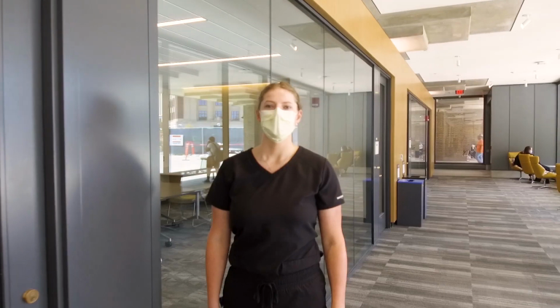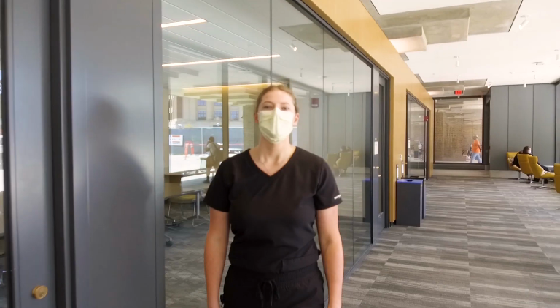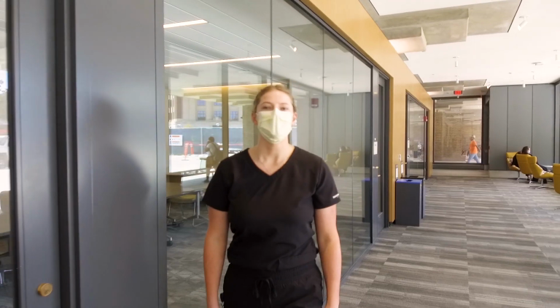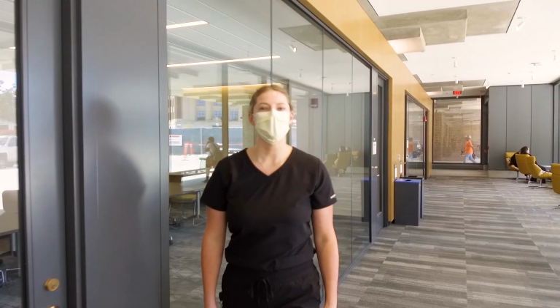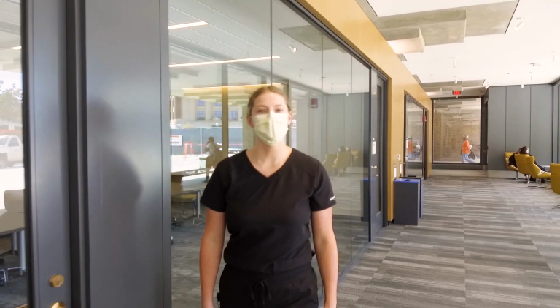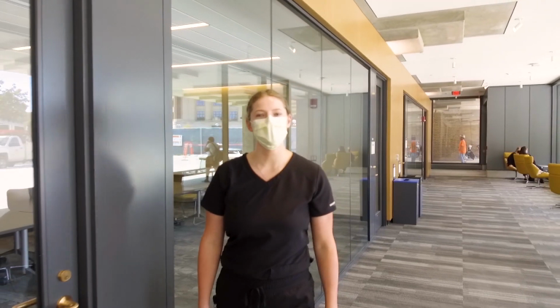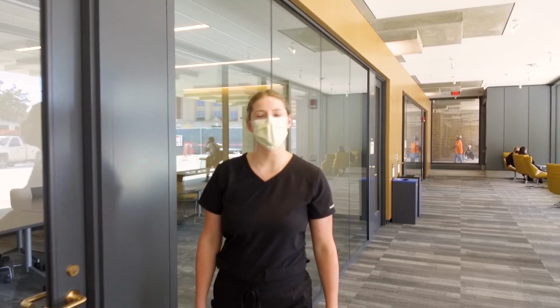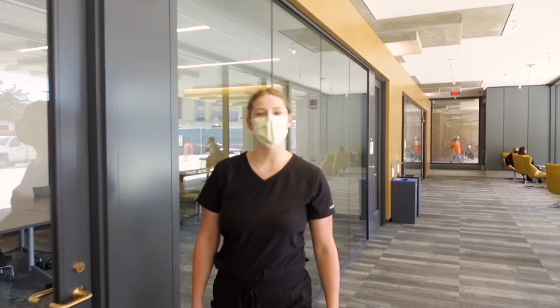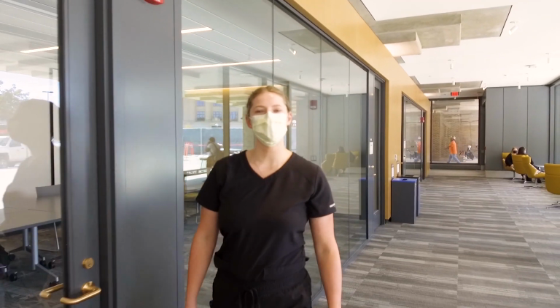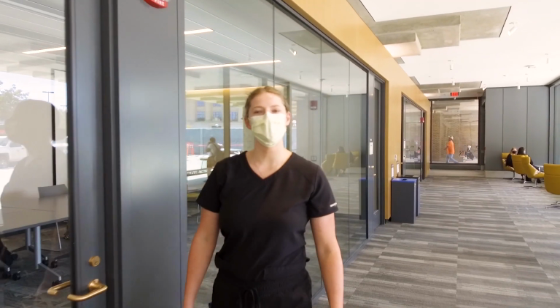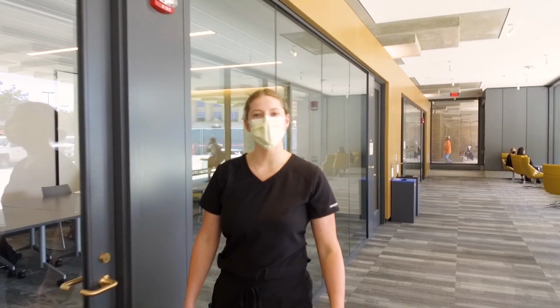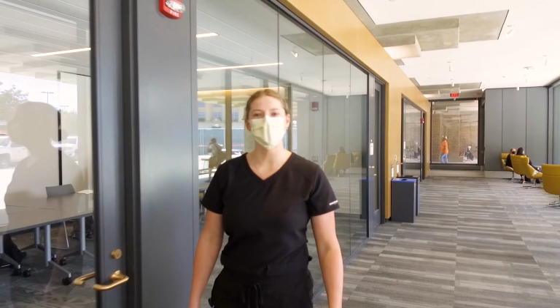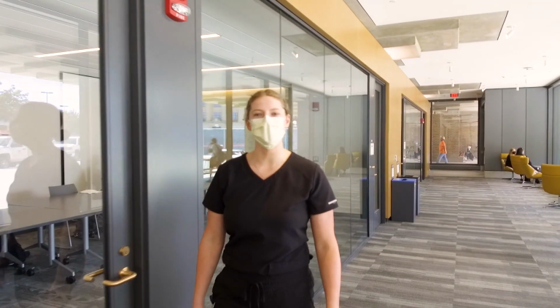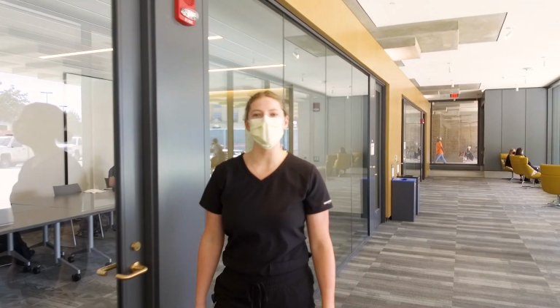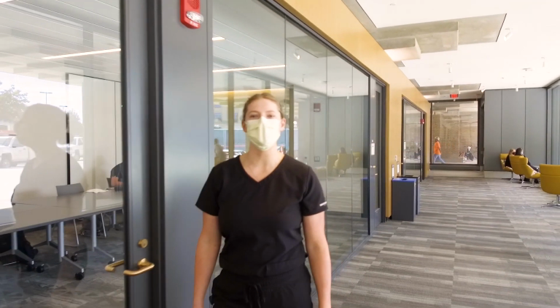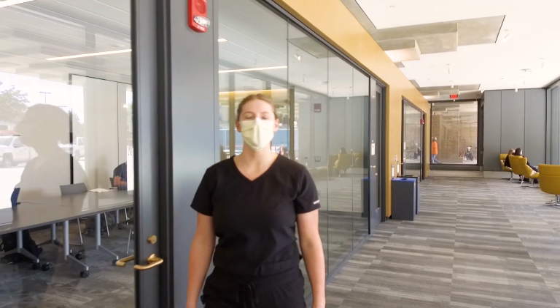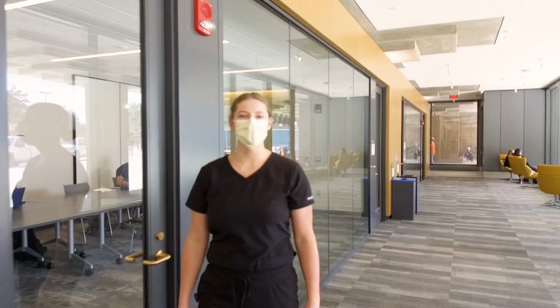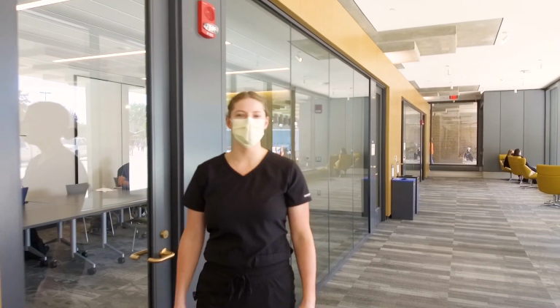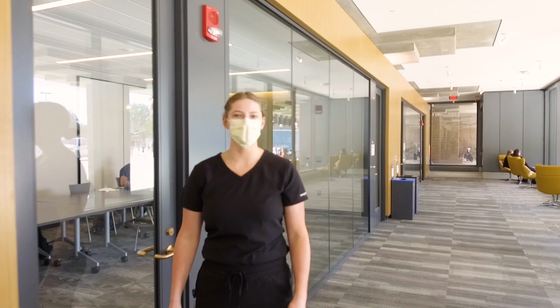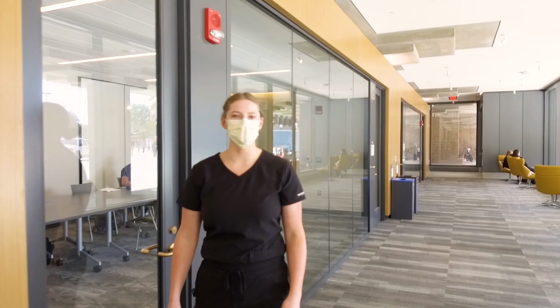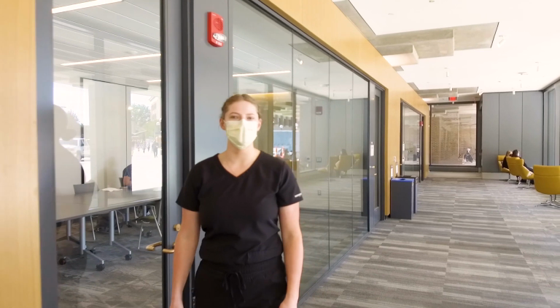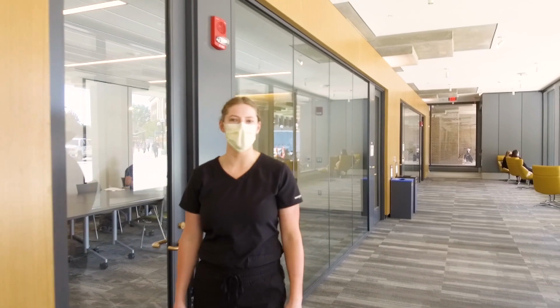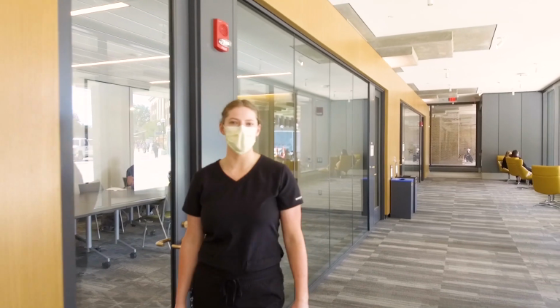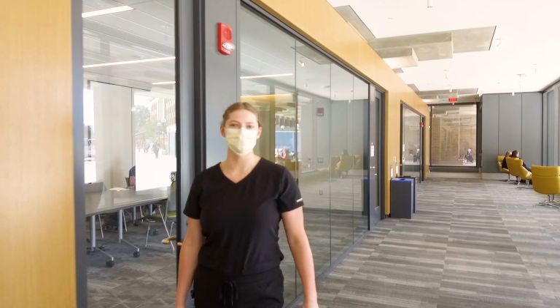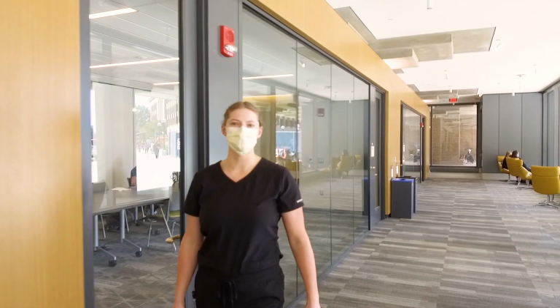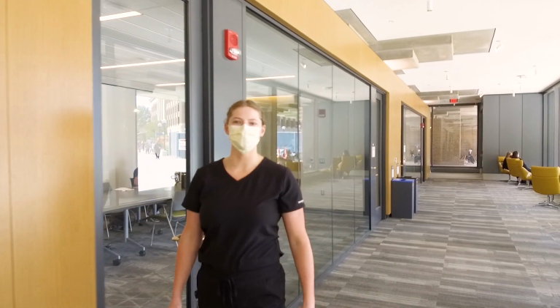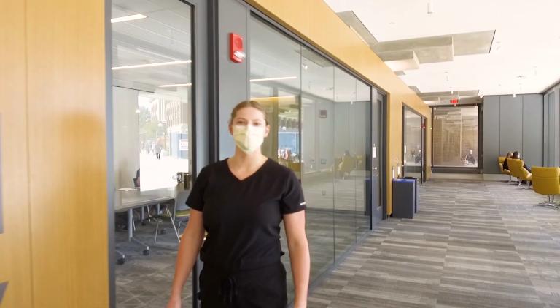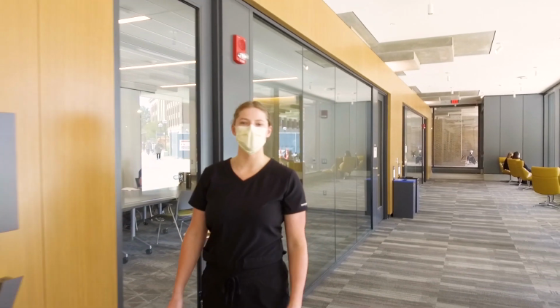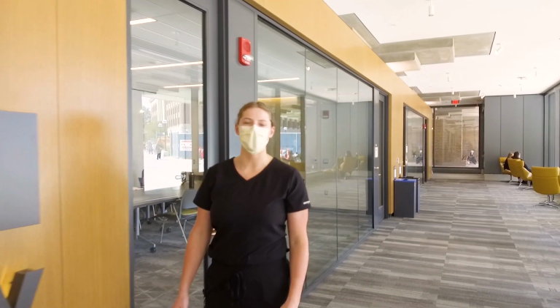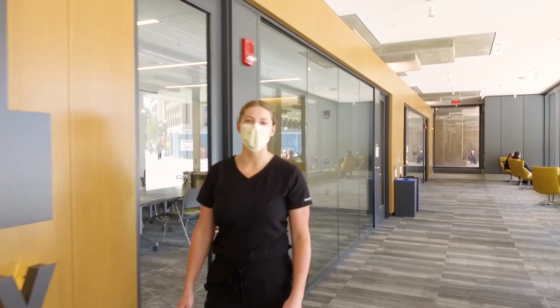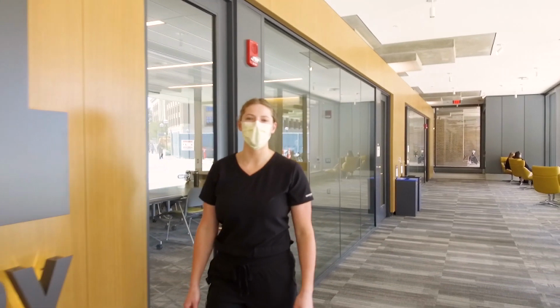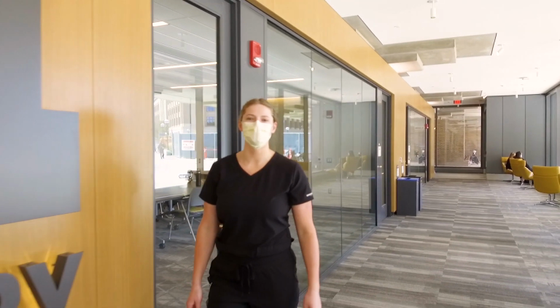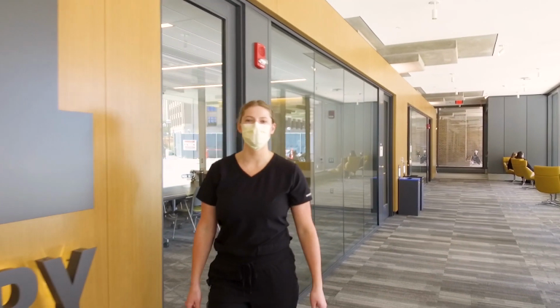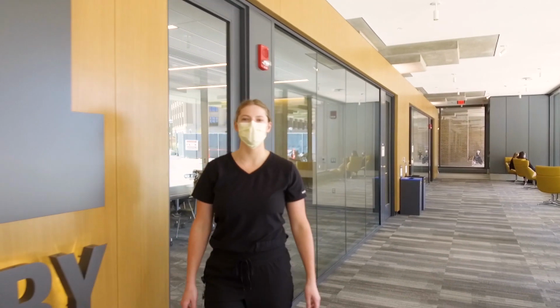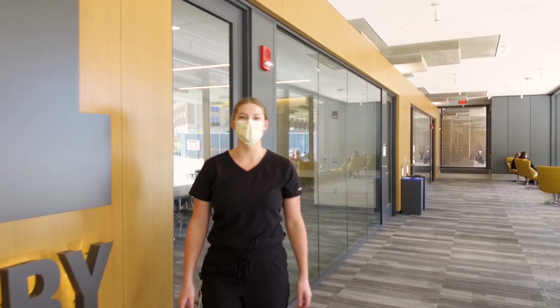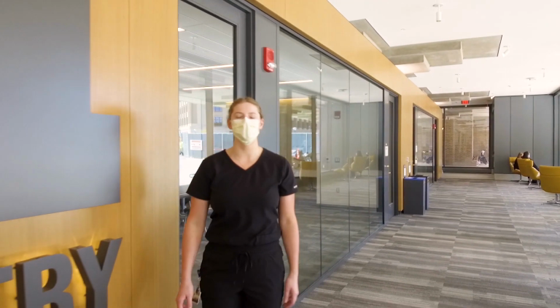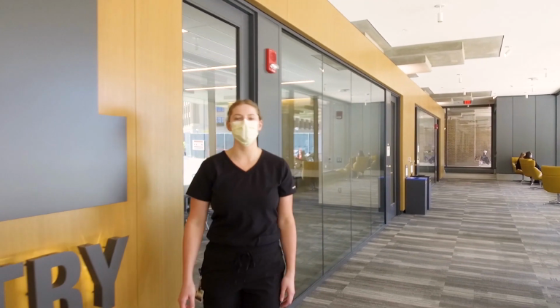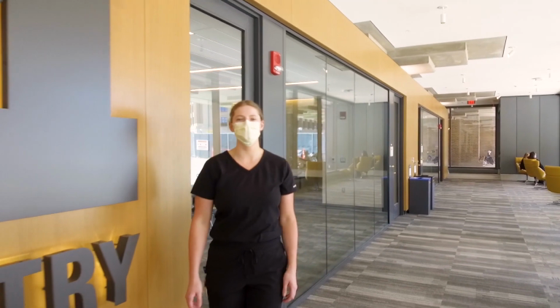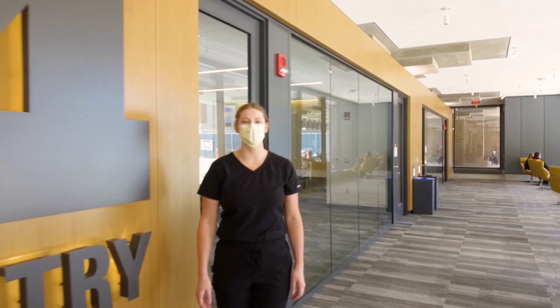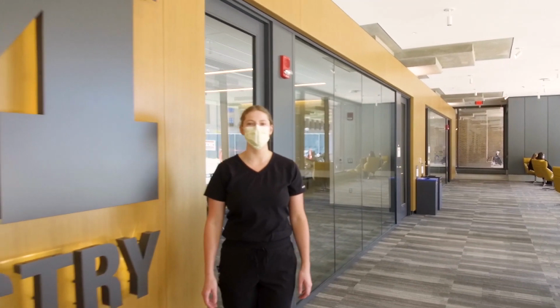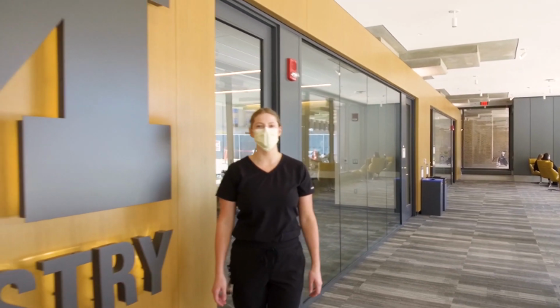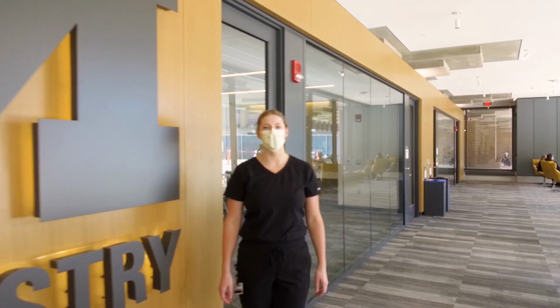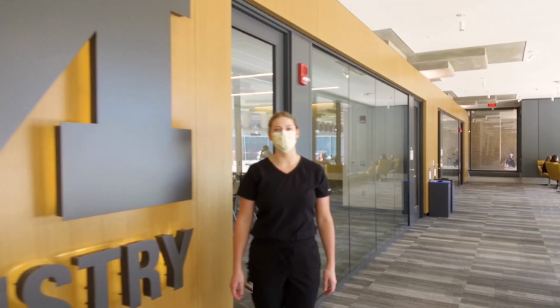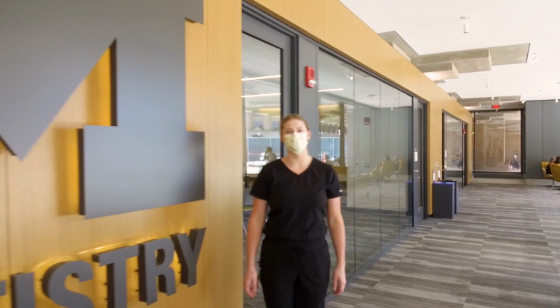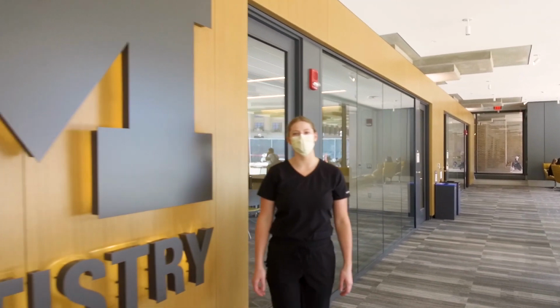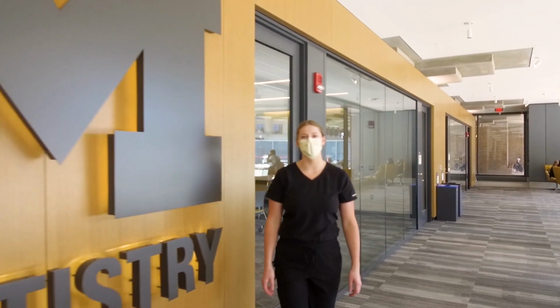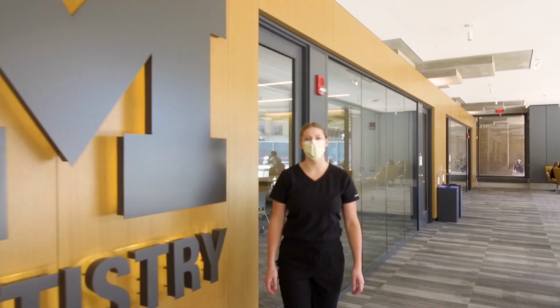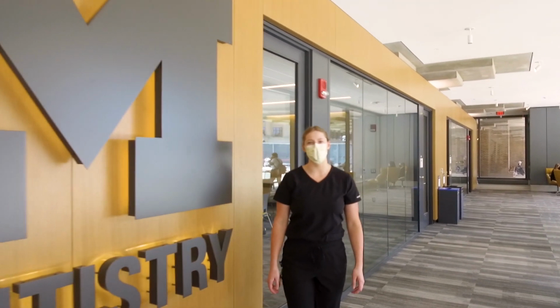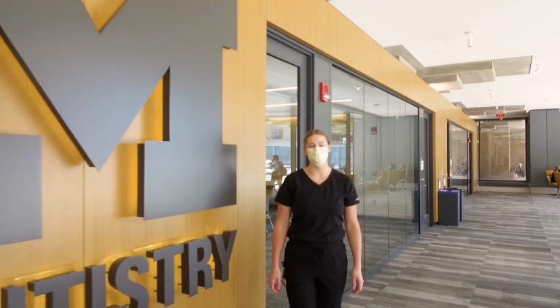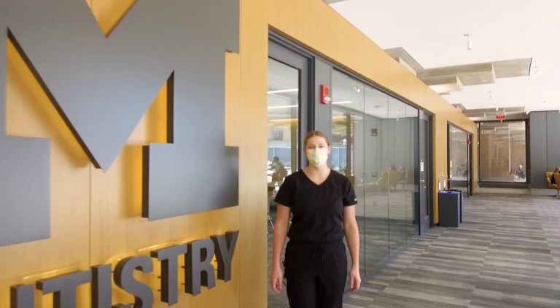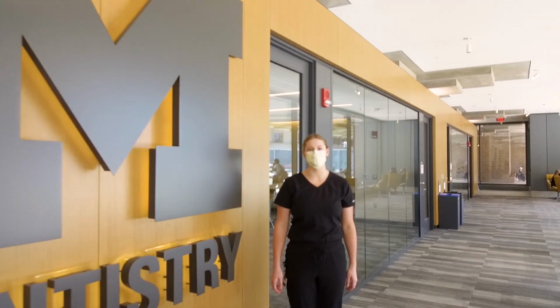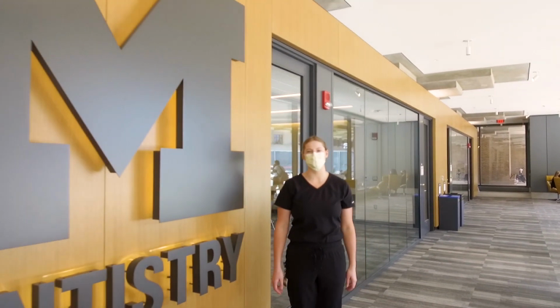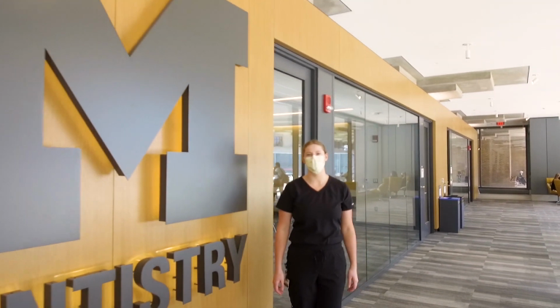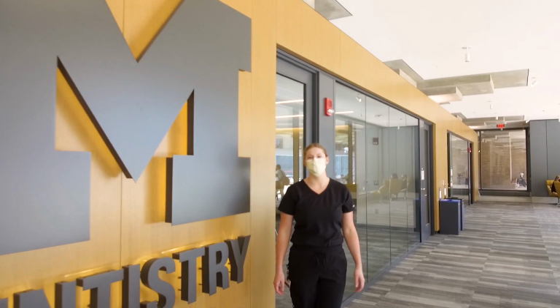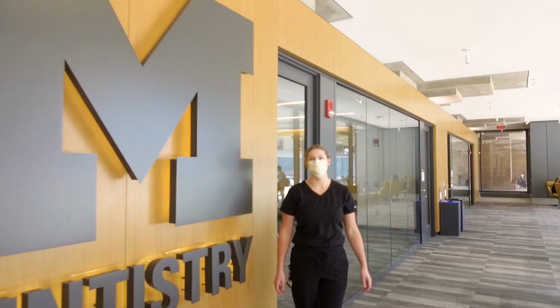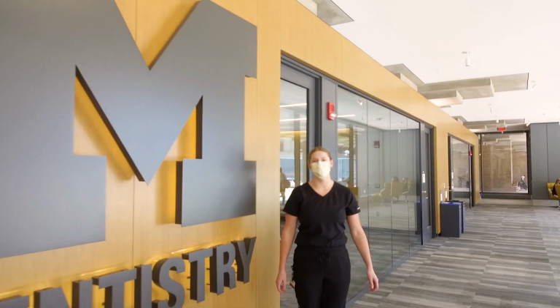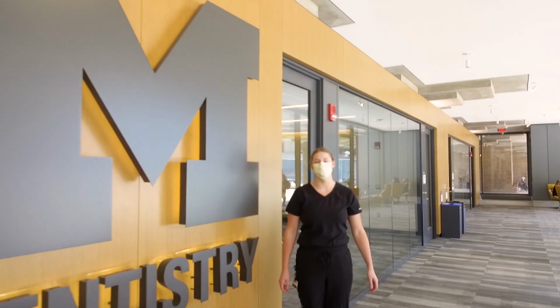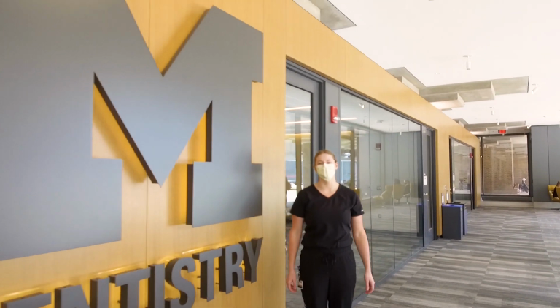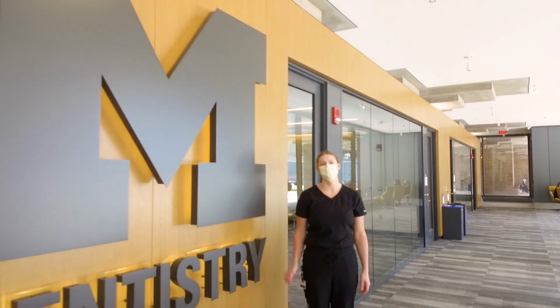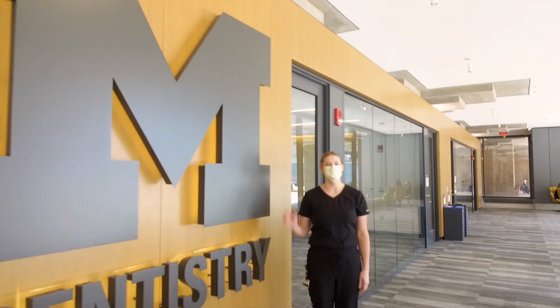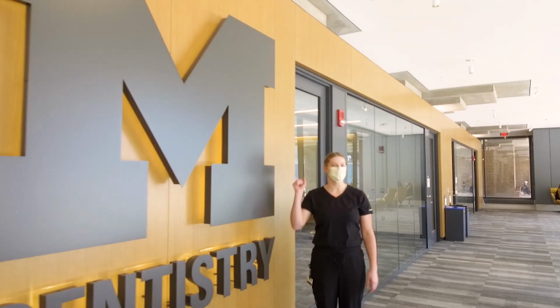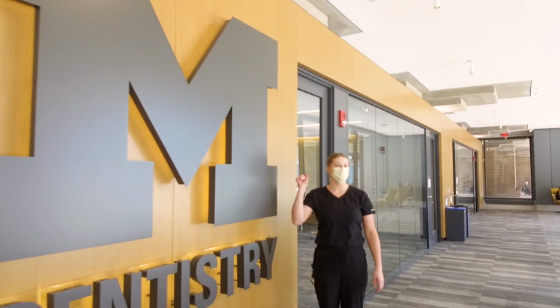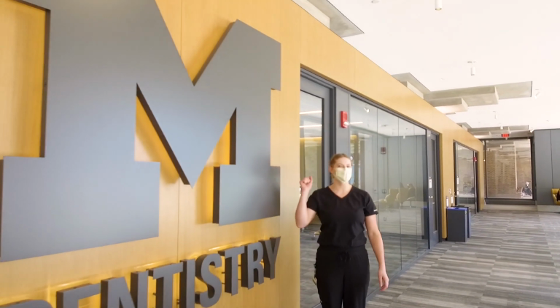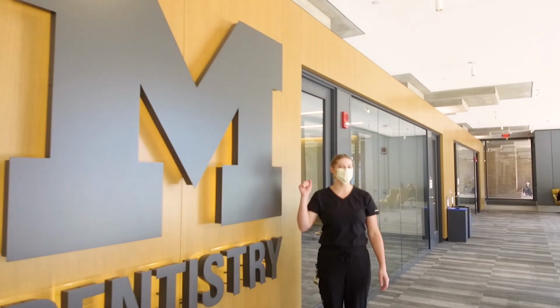Thank you so much for joining me on the tour of the dental school today. We really look forward to having you on campus sometime soon. Go Blue!